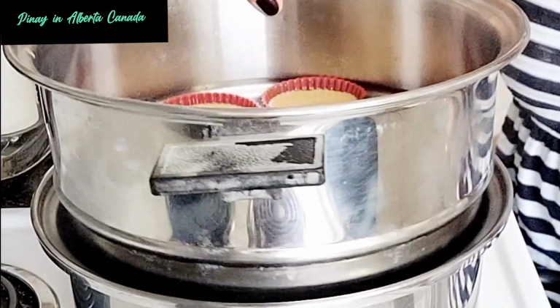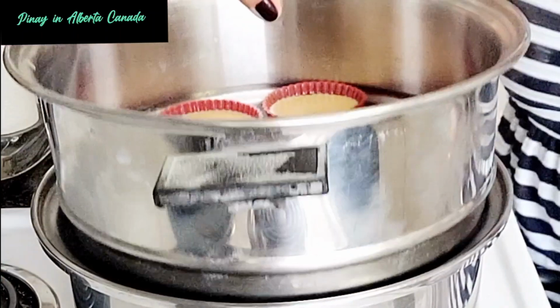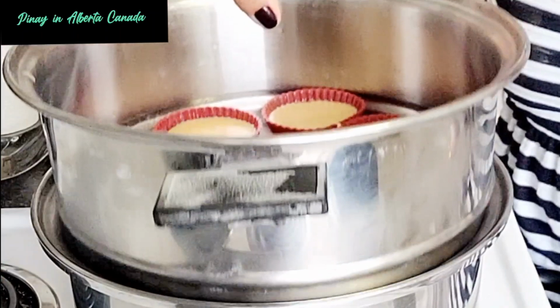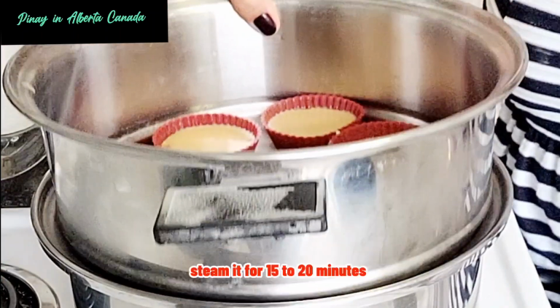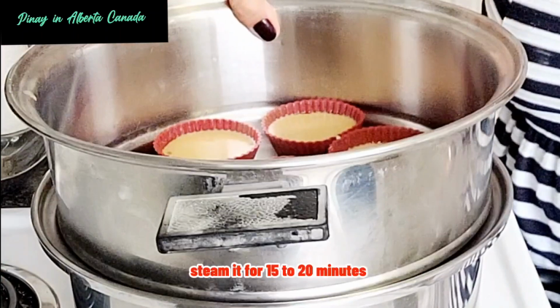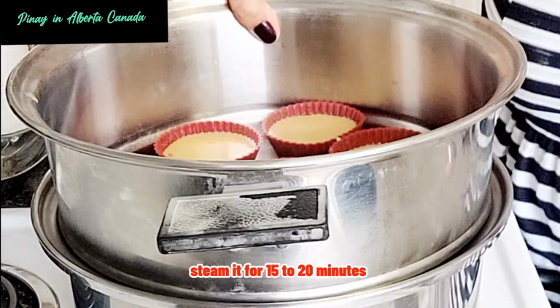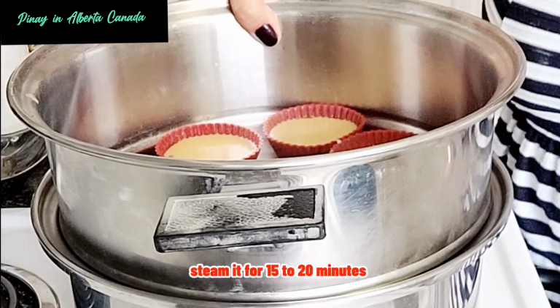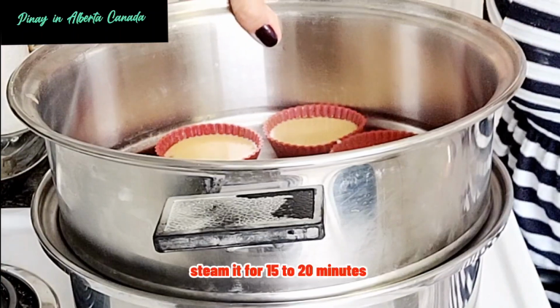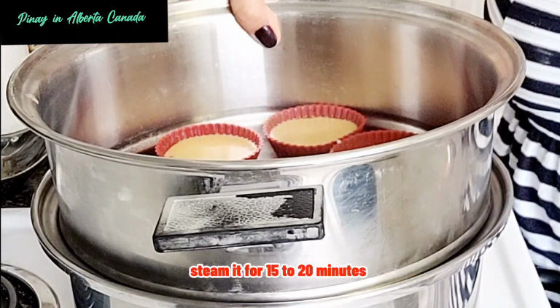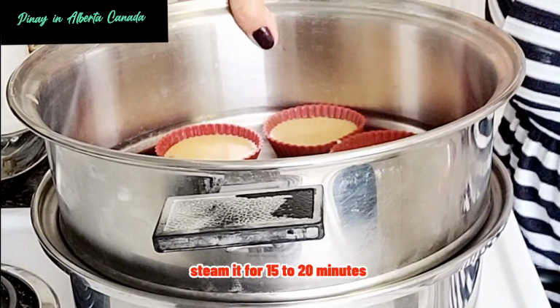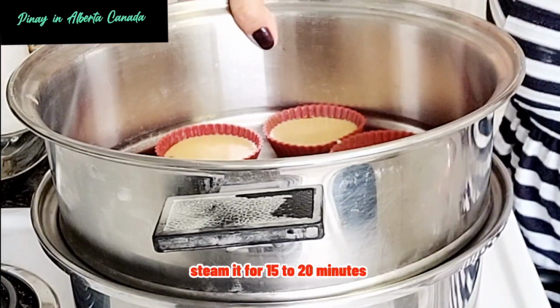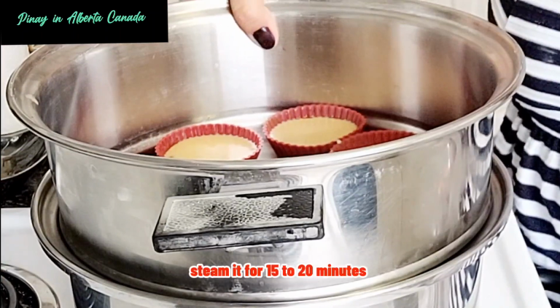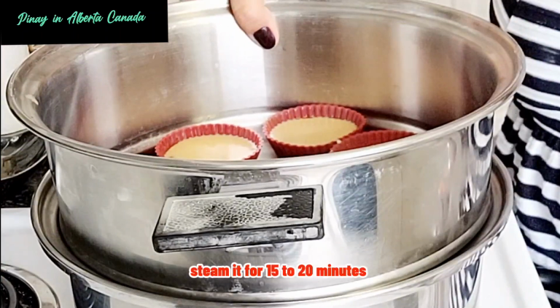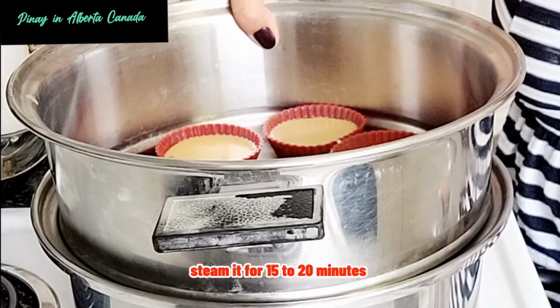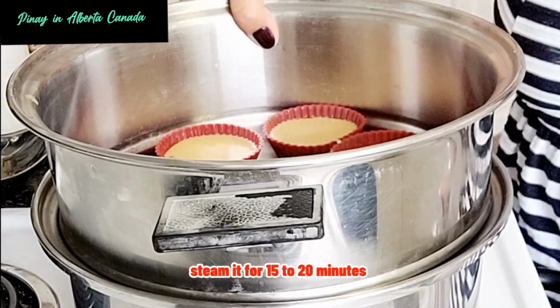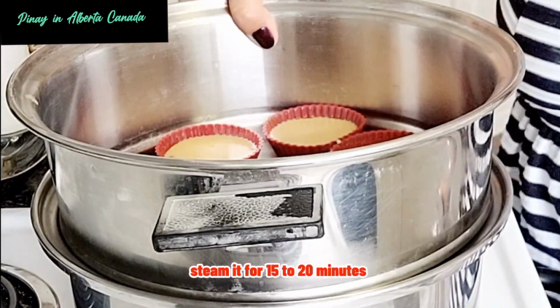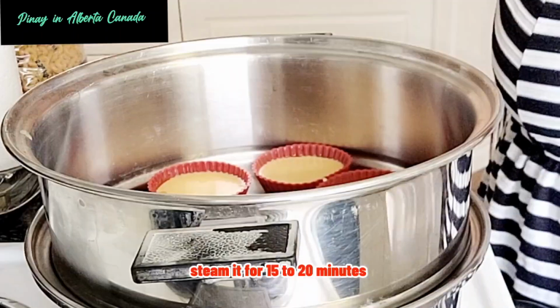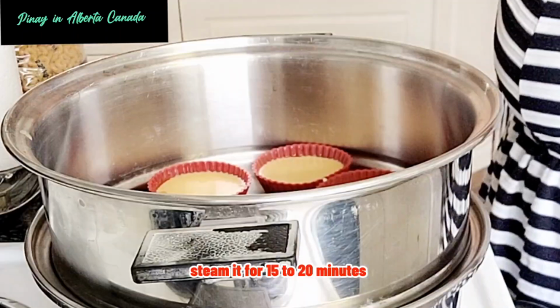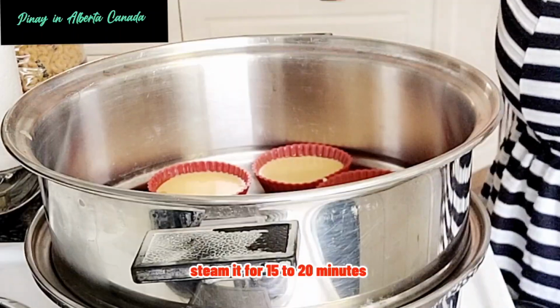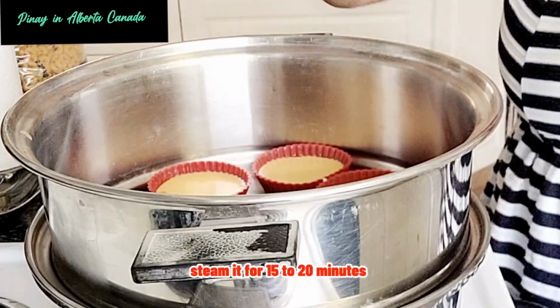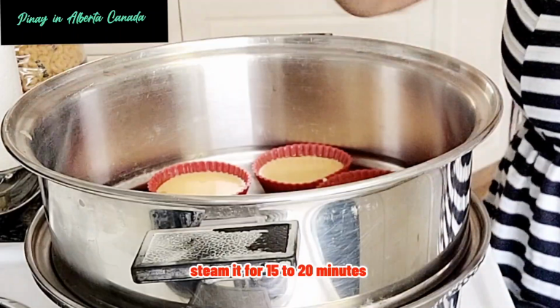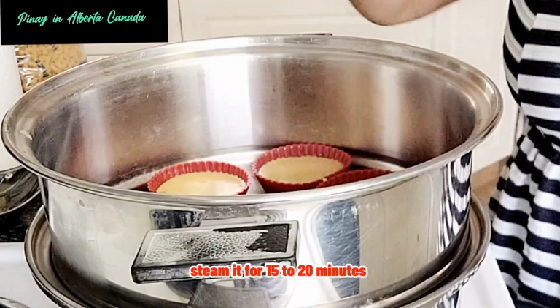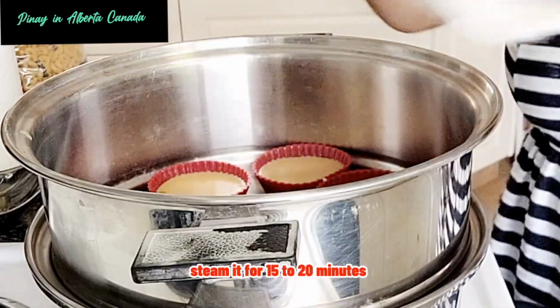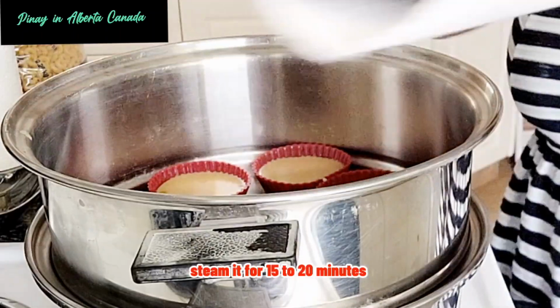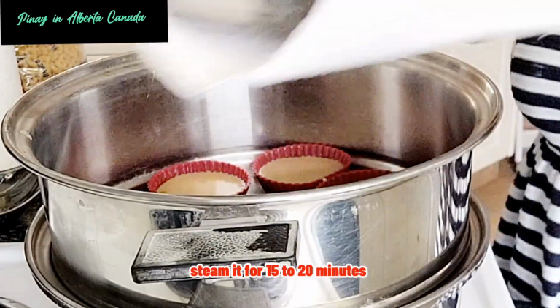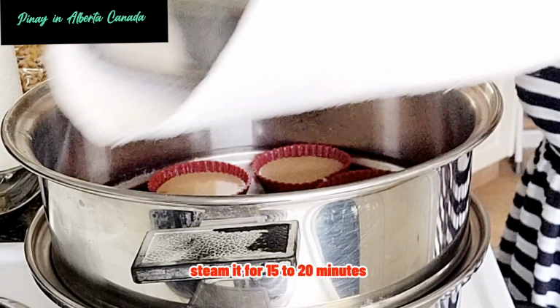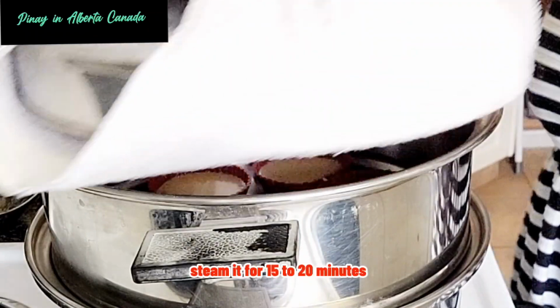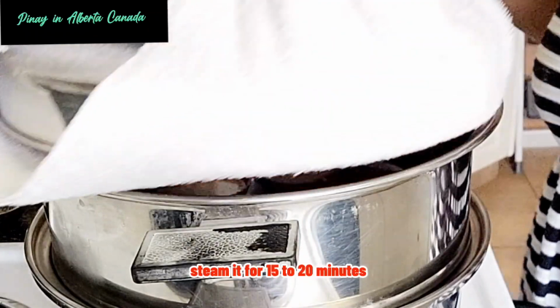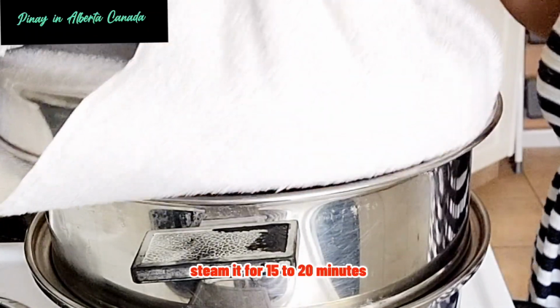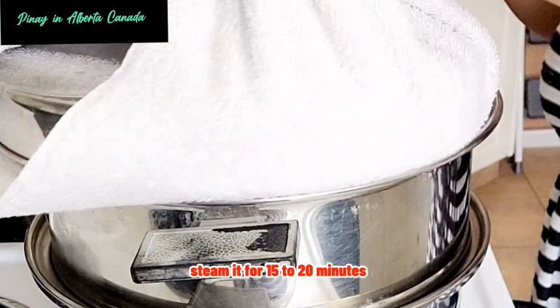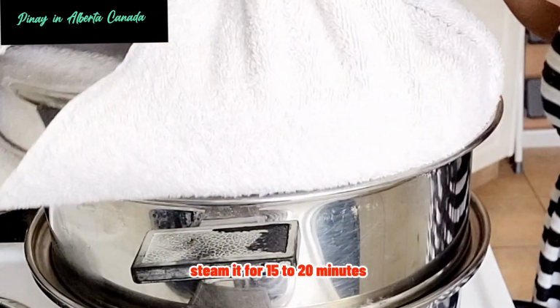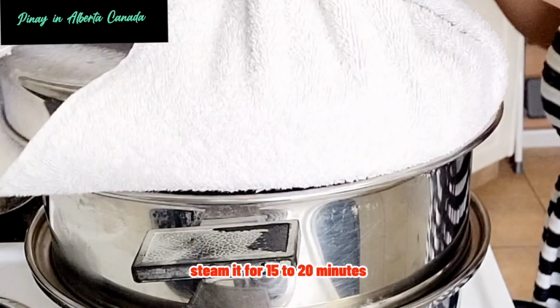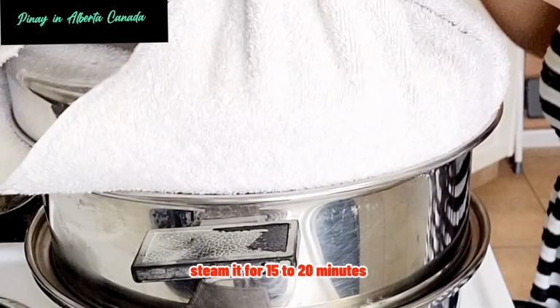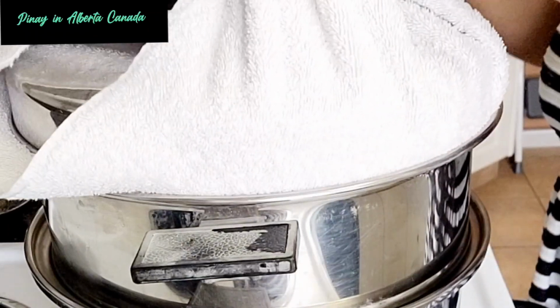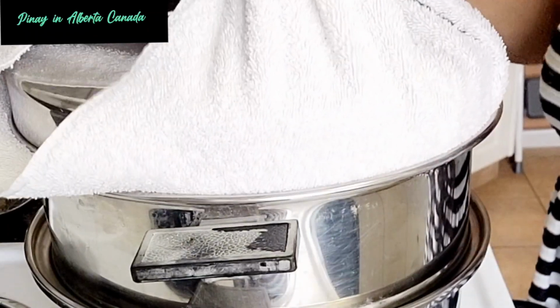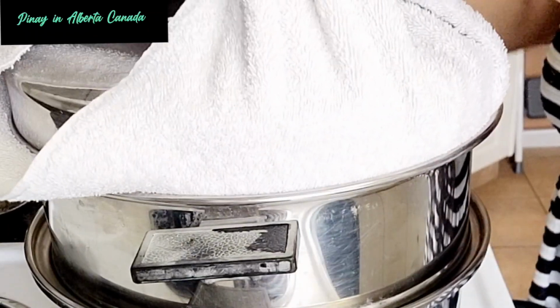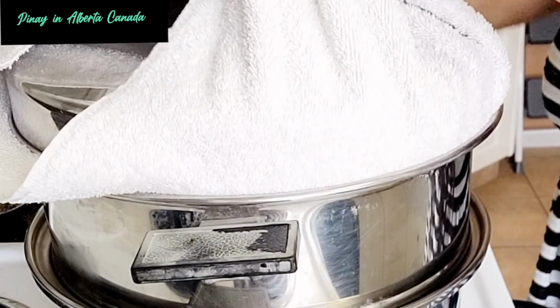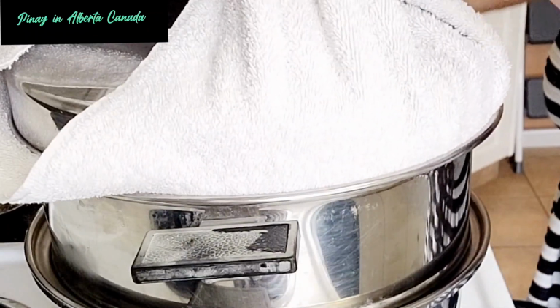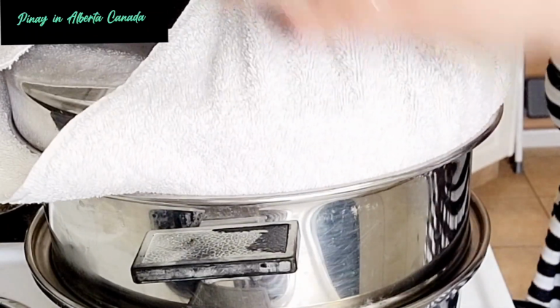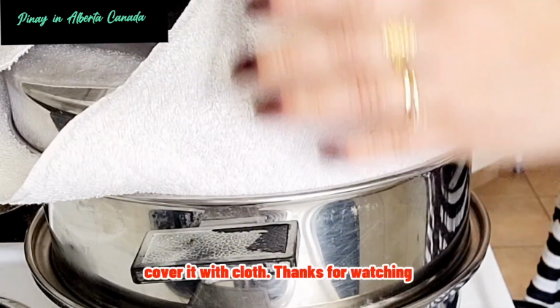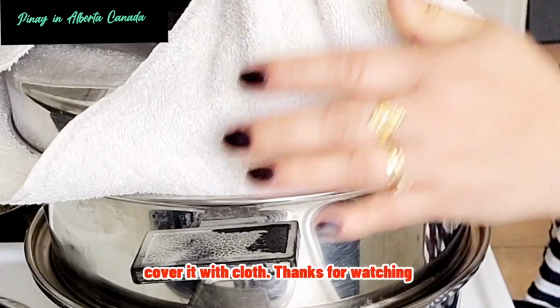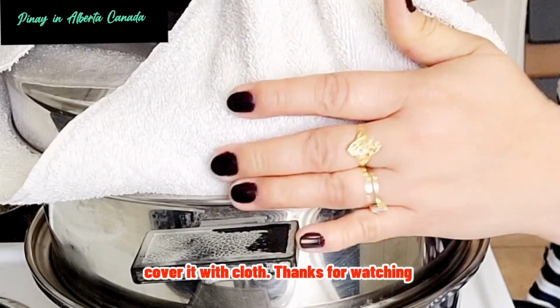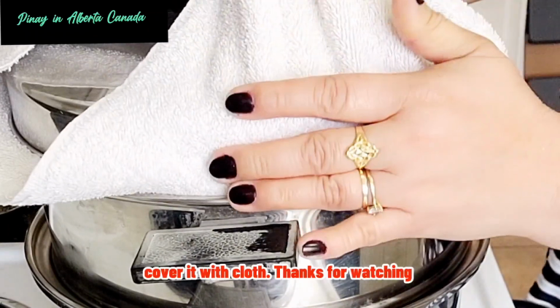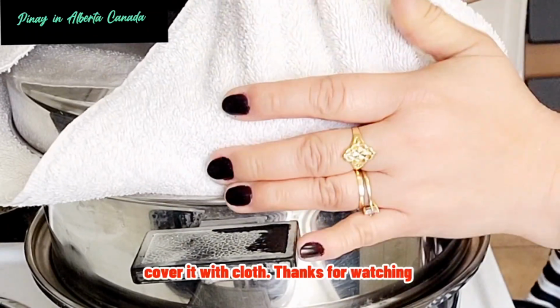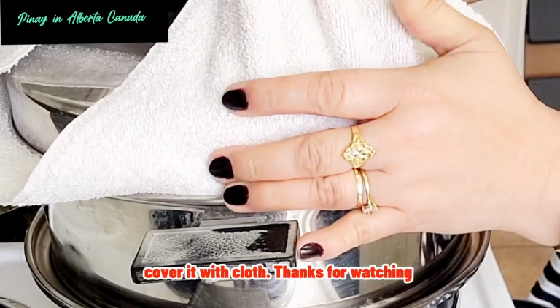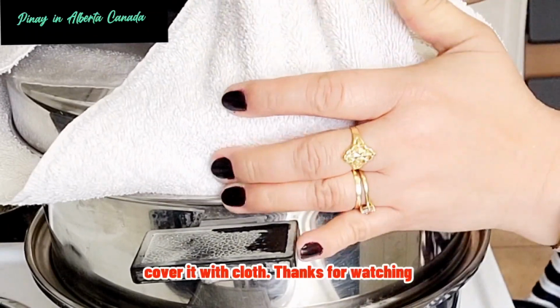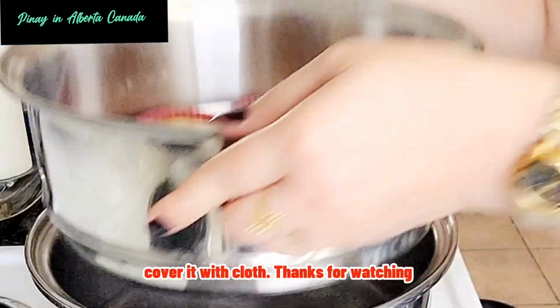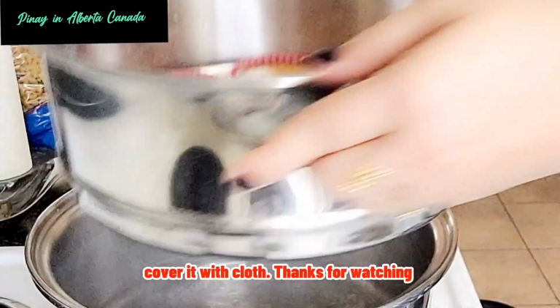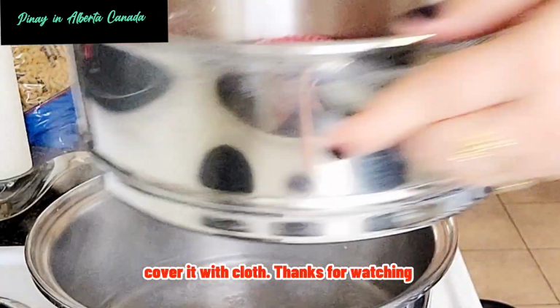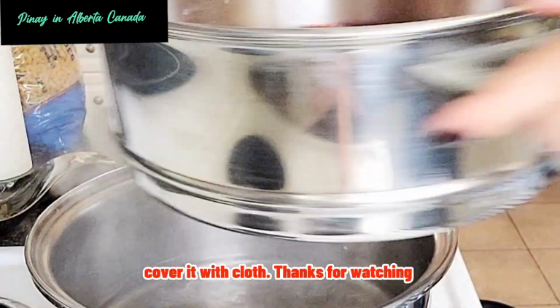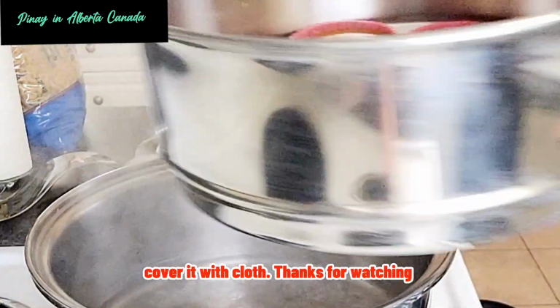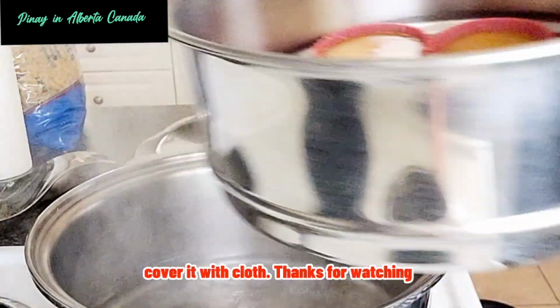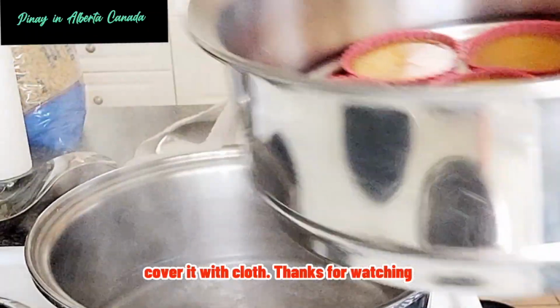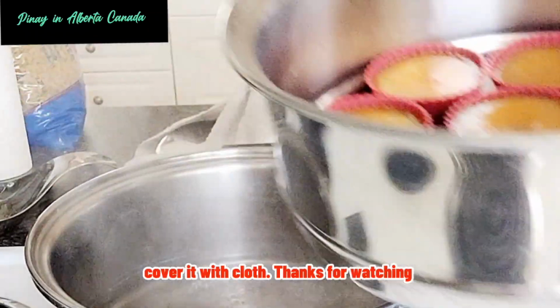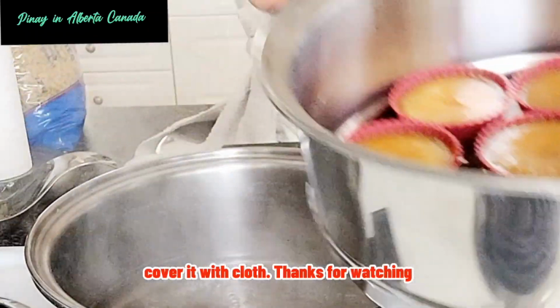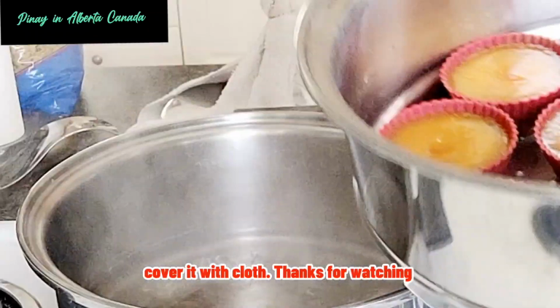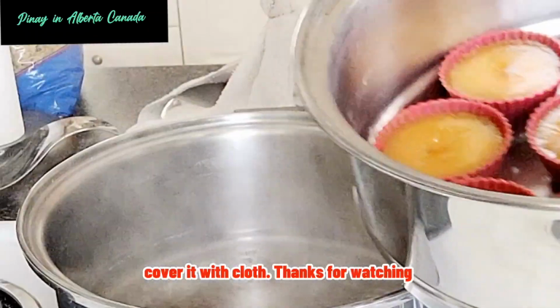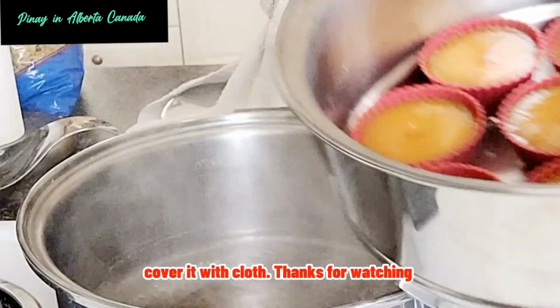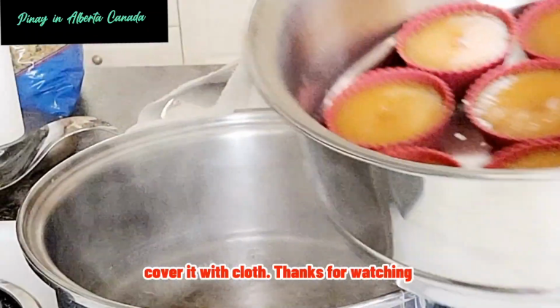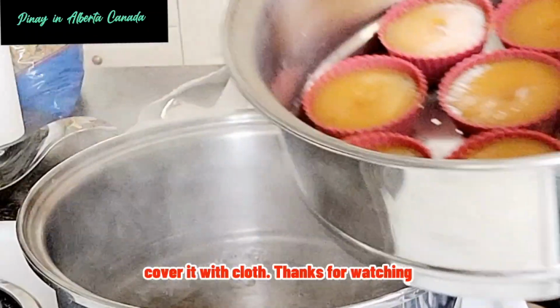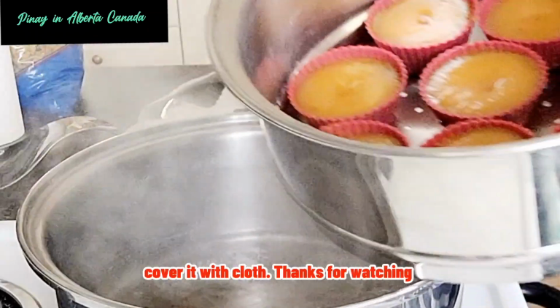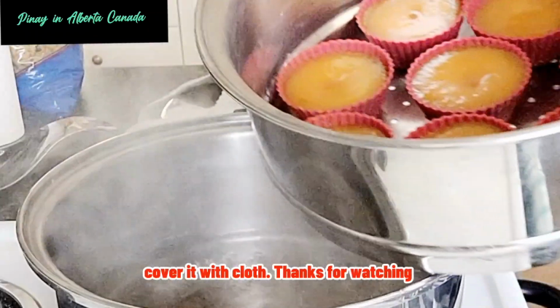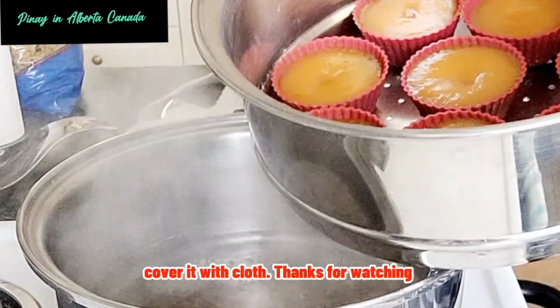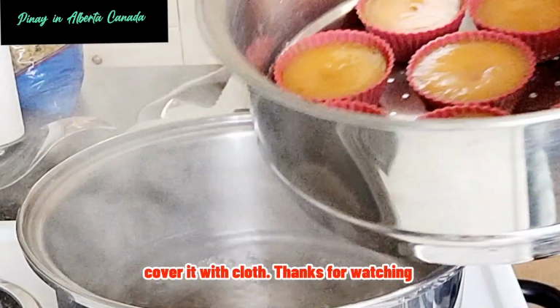Steam it for 15 to 20 minutes. Cover it with cloth.